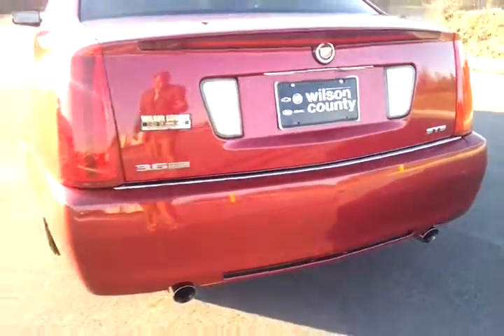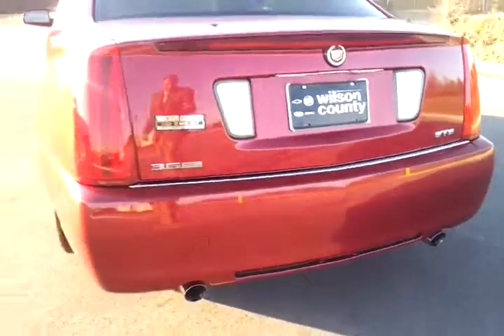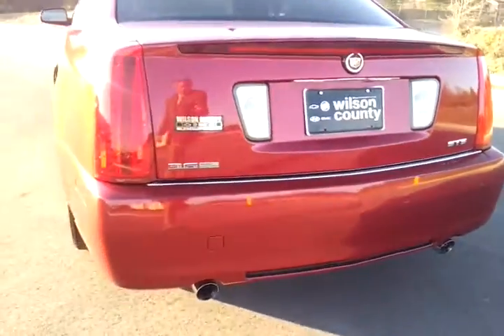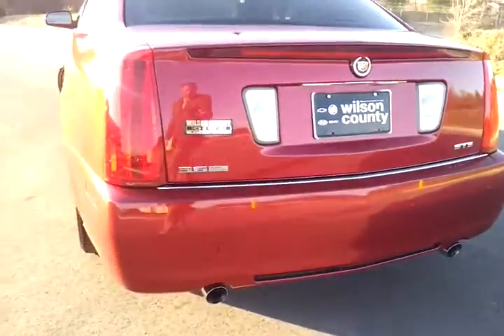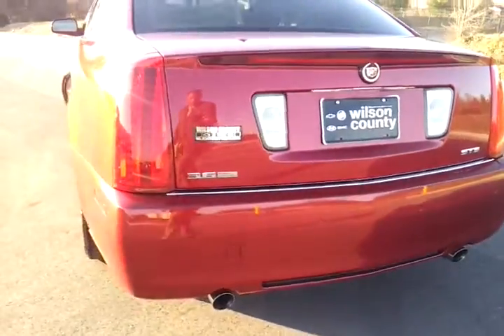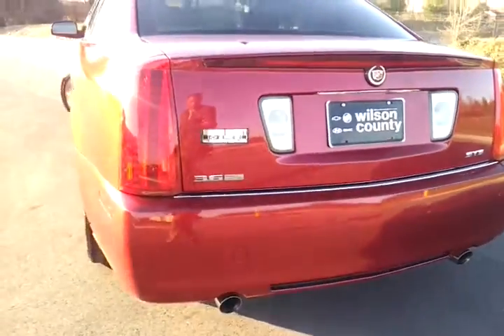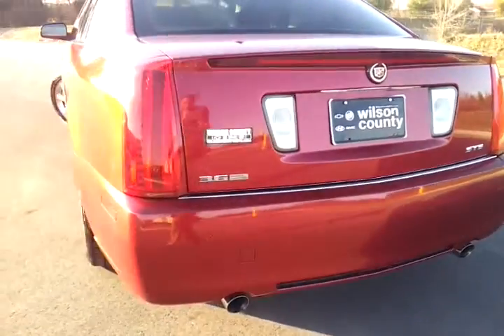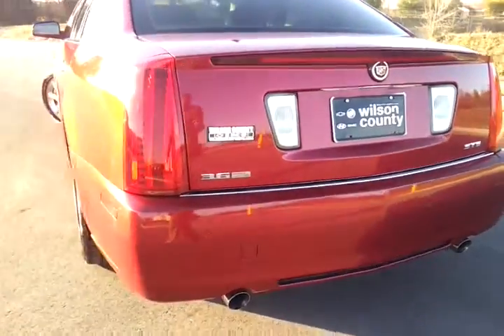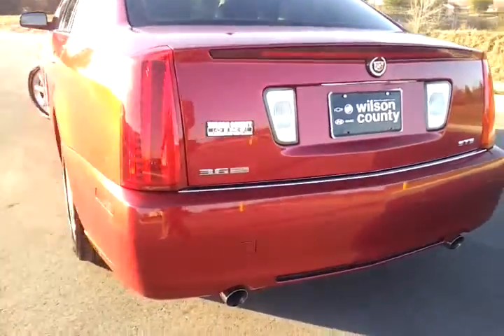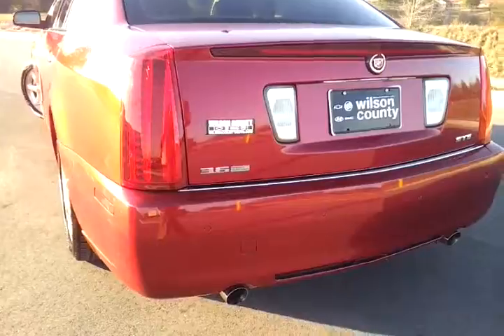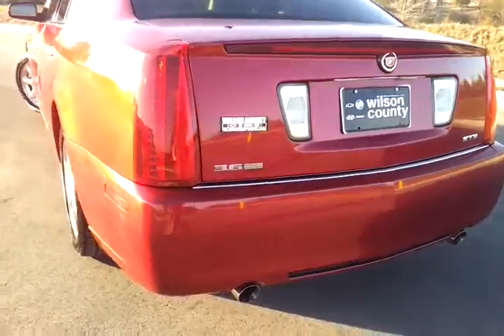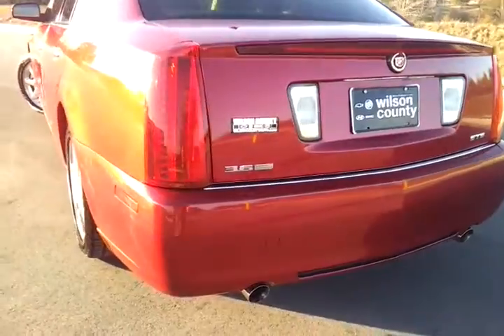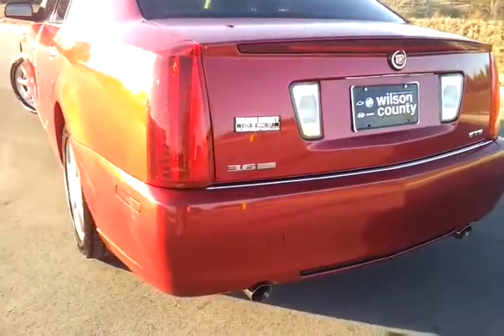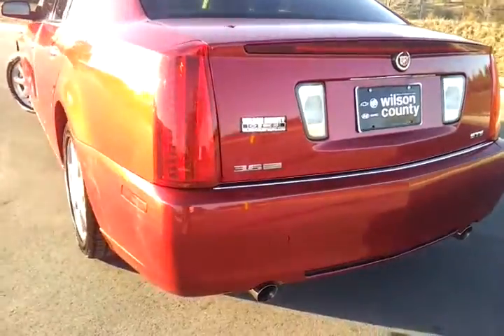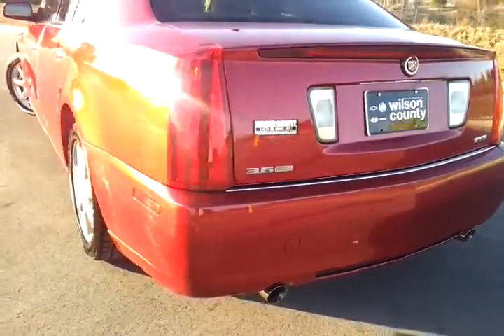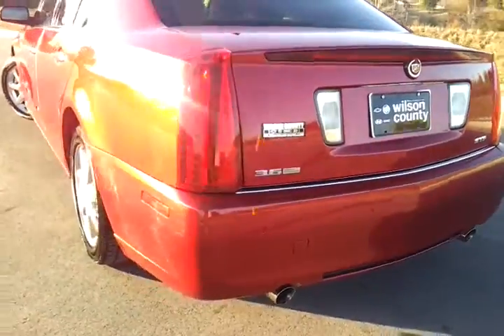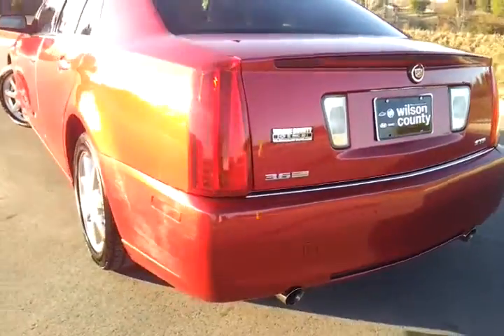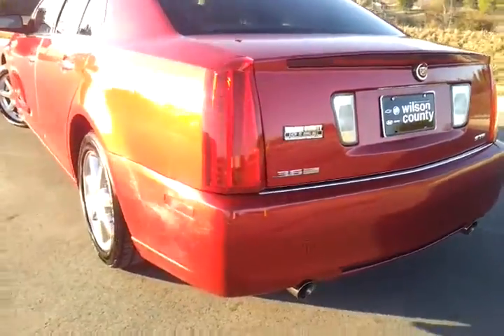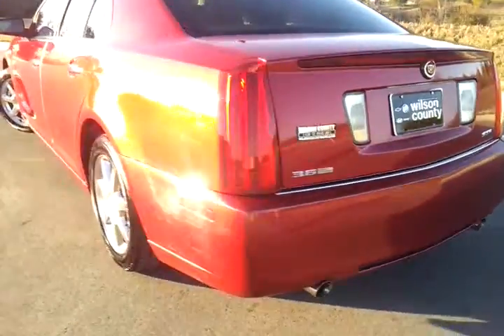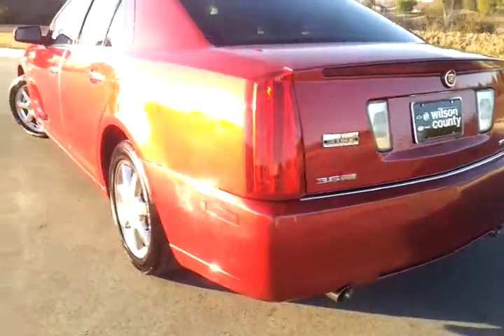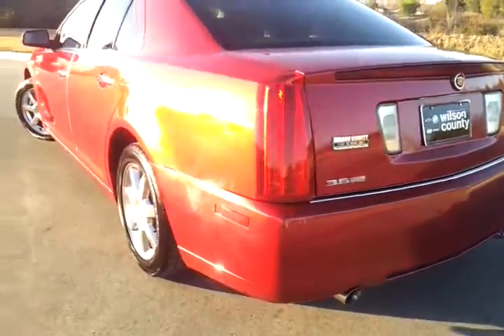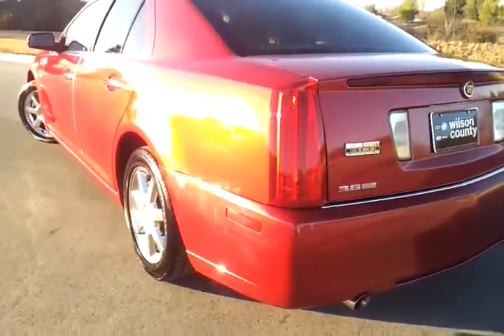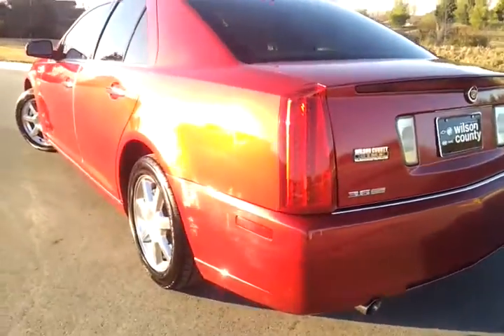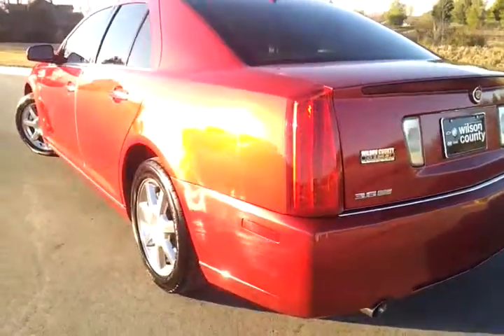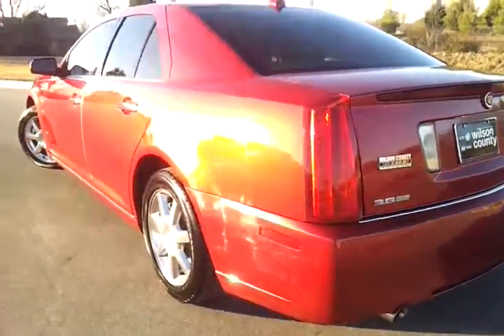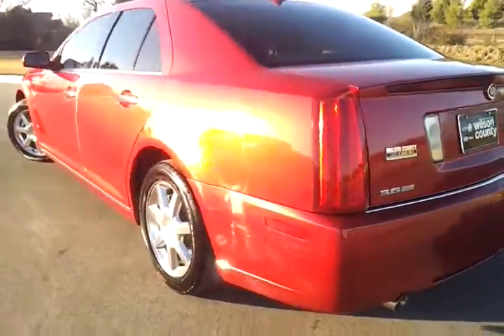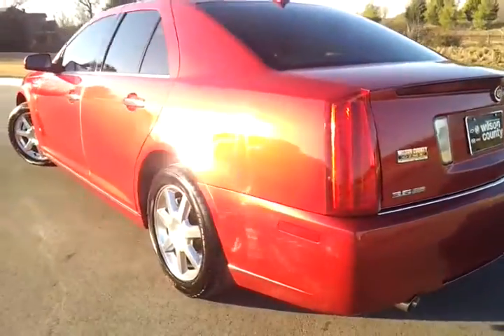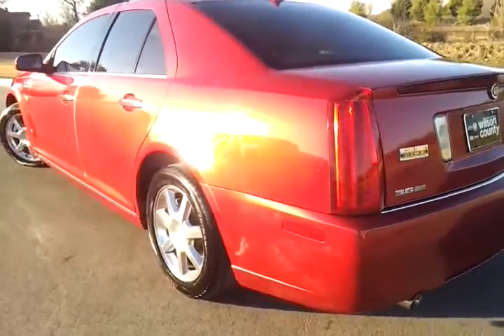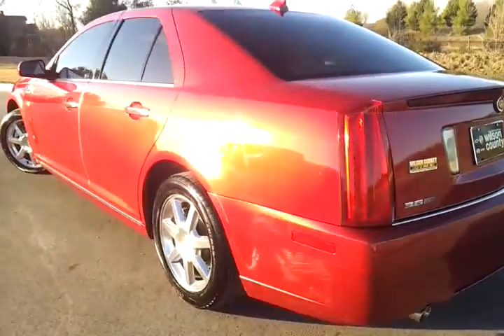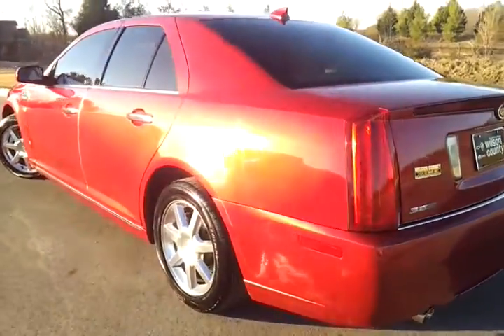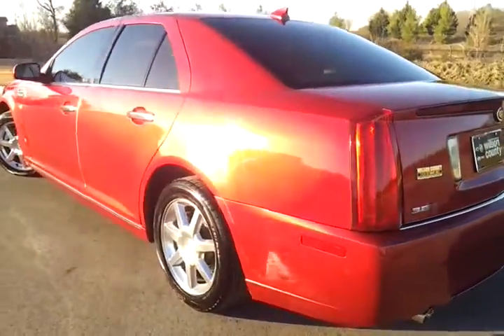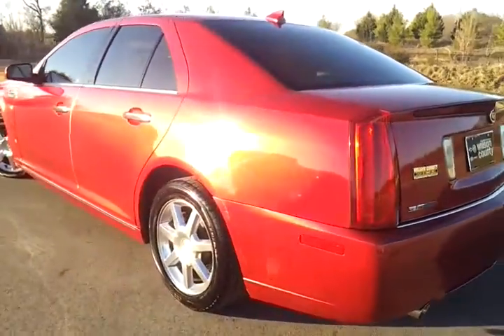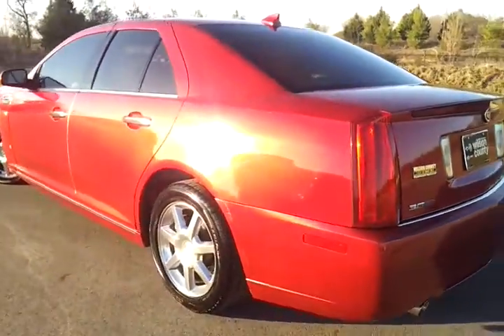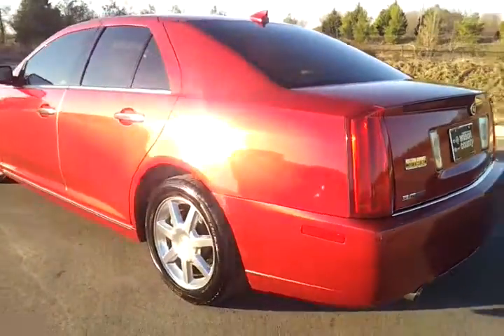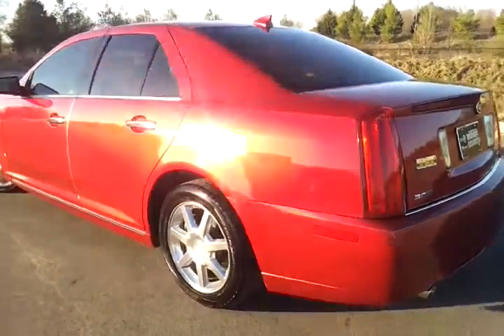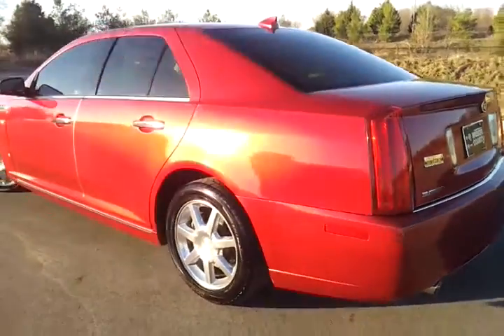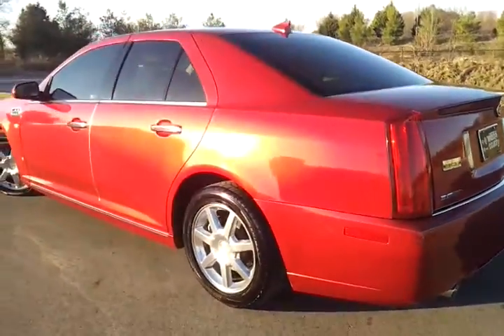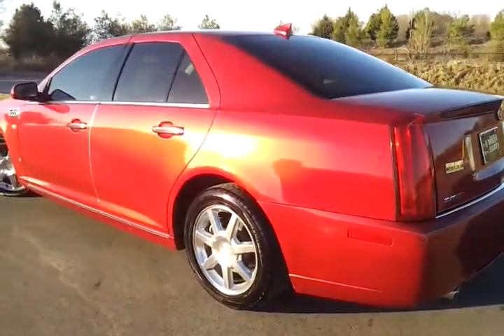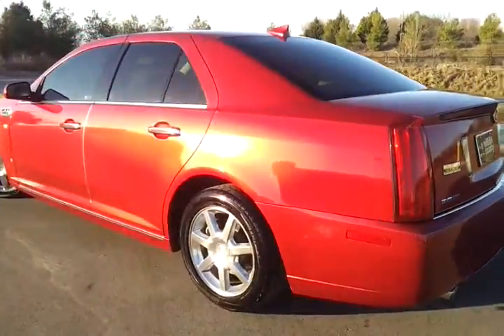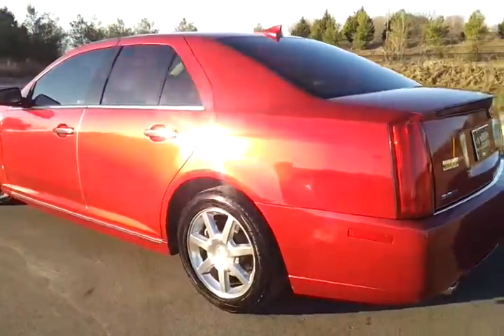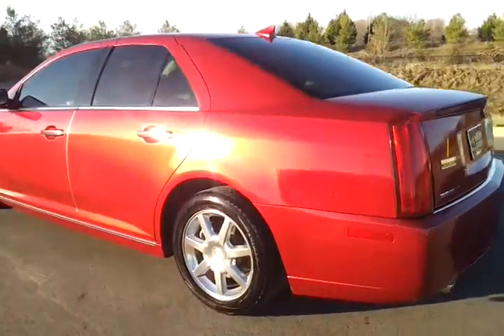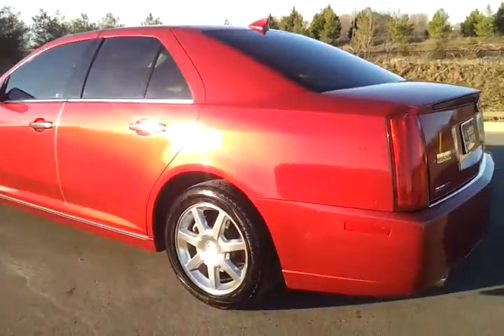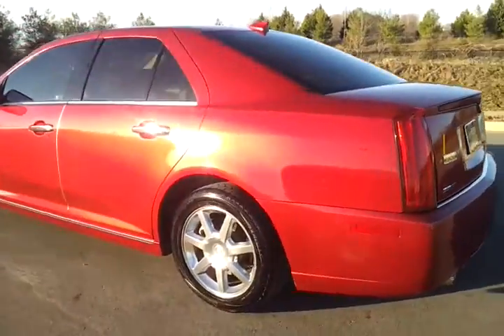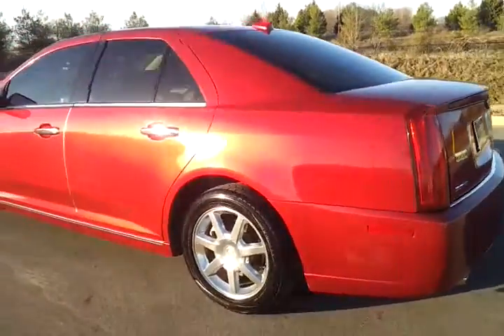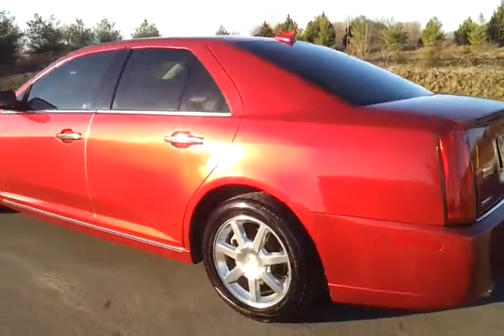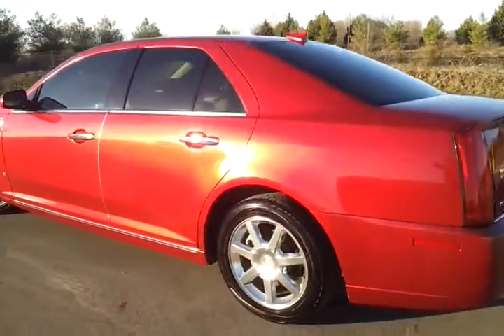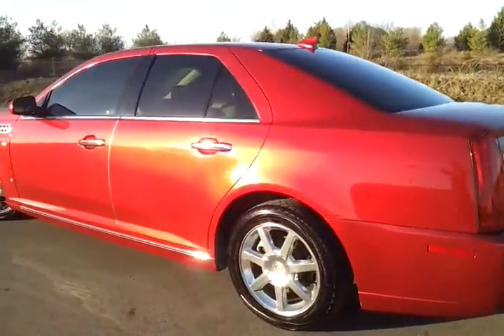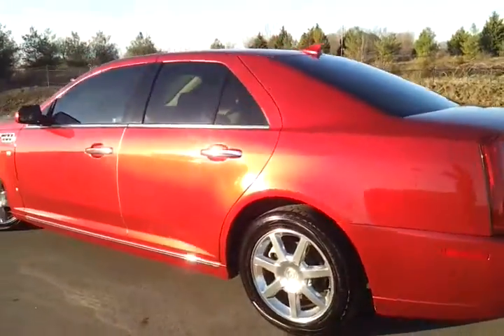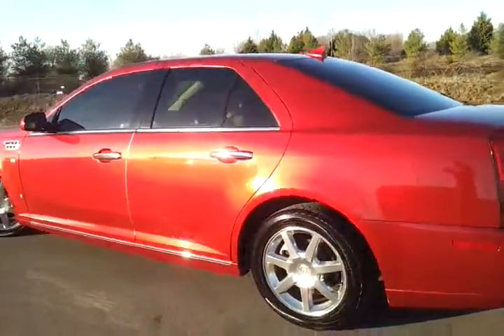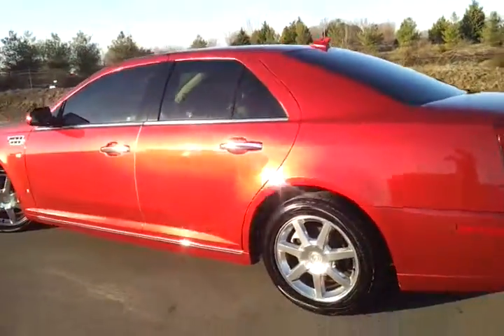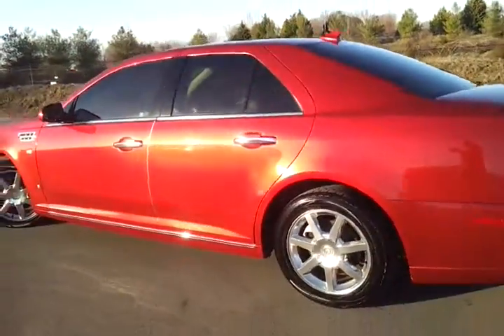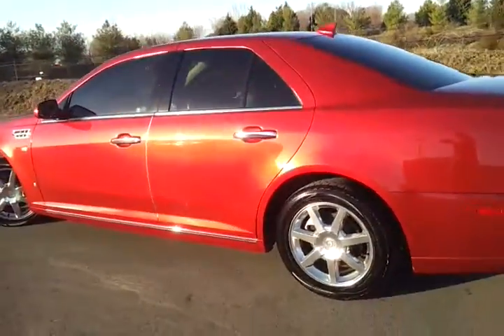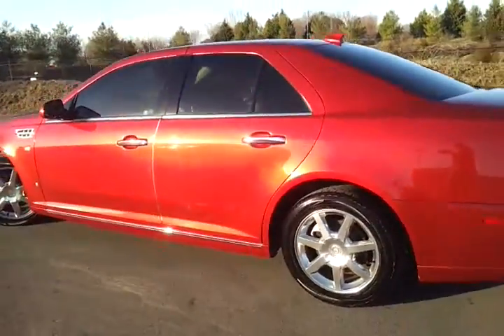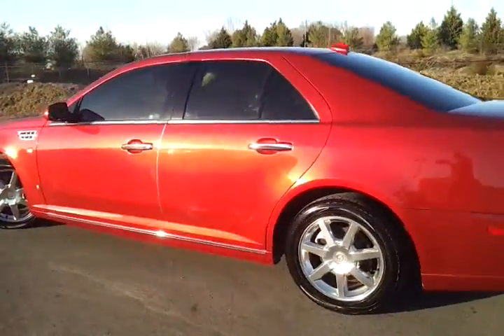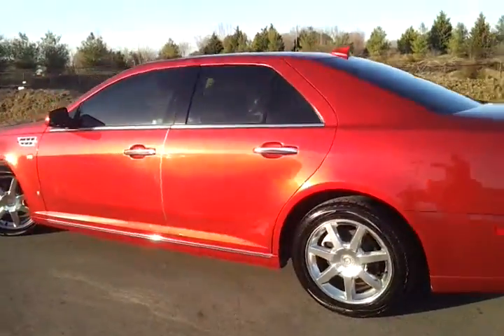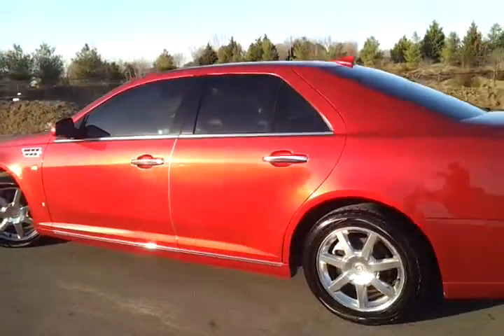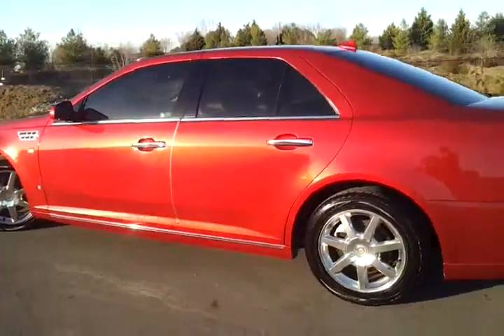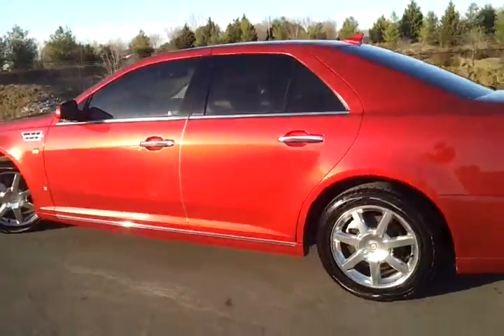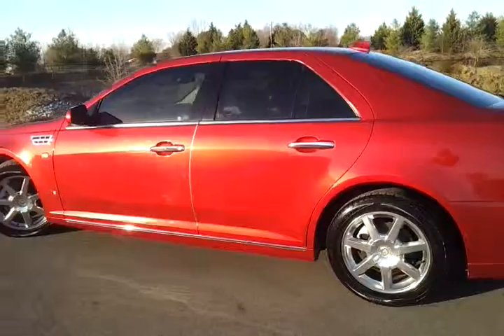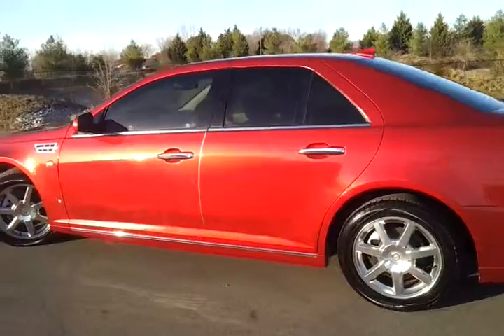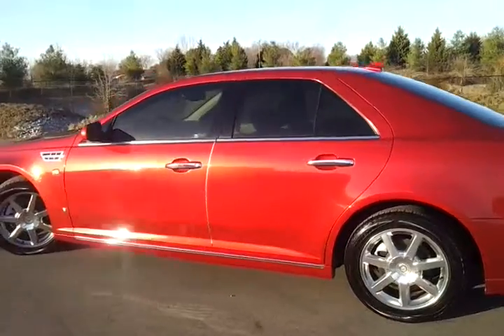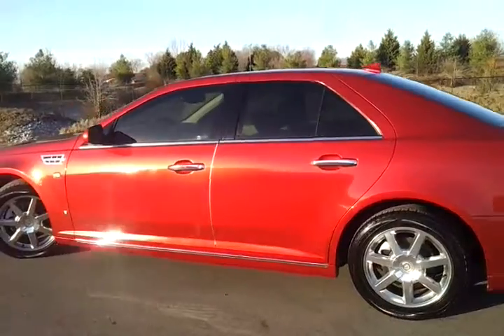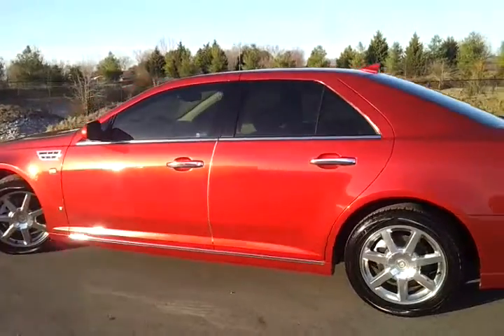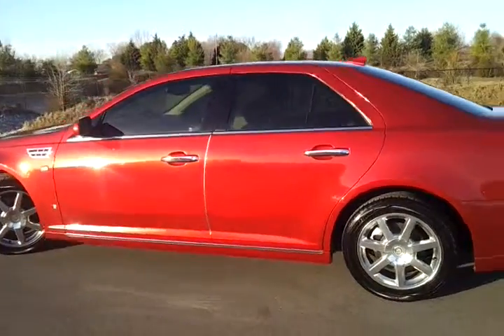Park assist, dual exhaust. We do consider all trade-ins. We do have financing available with approved credit.